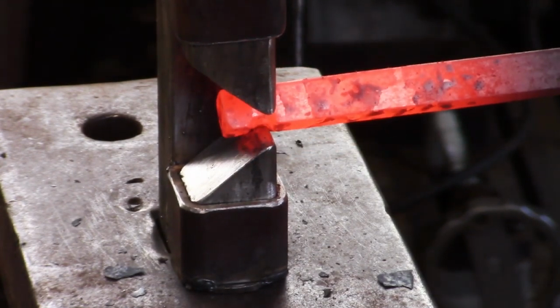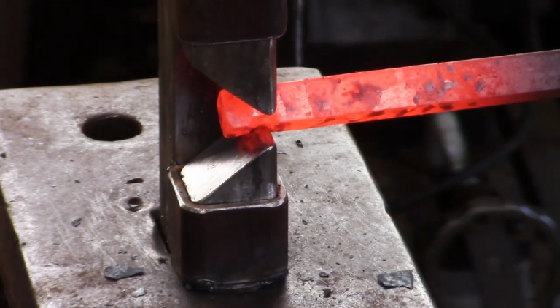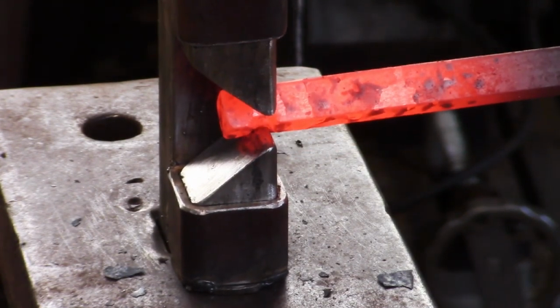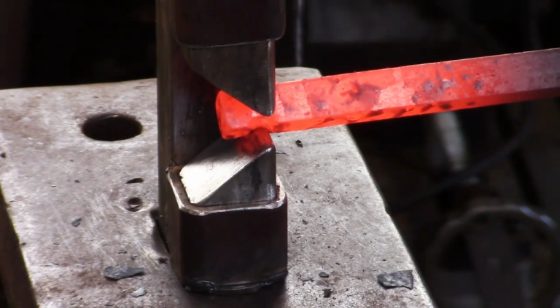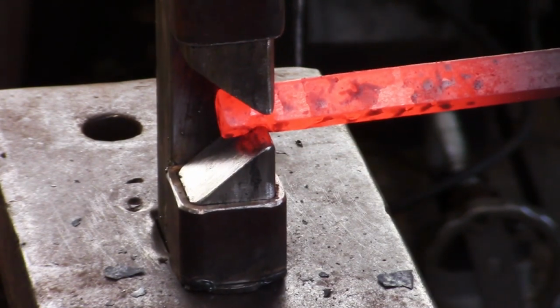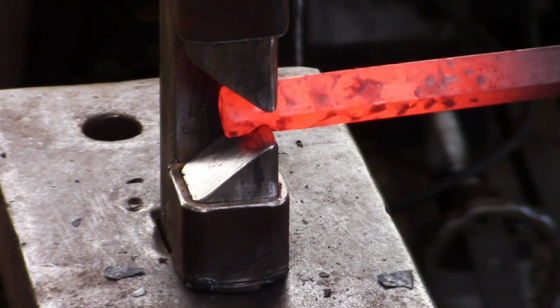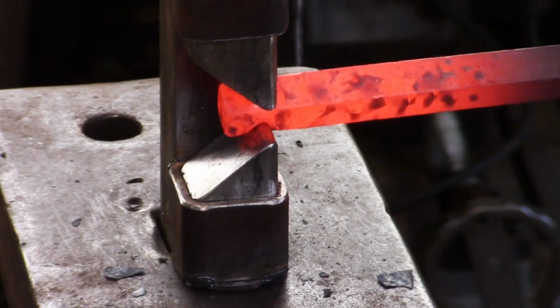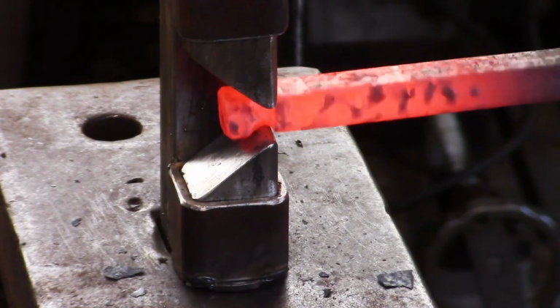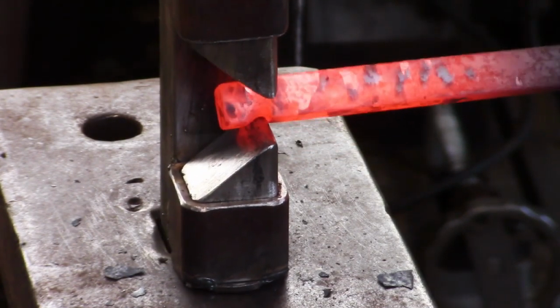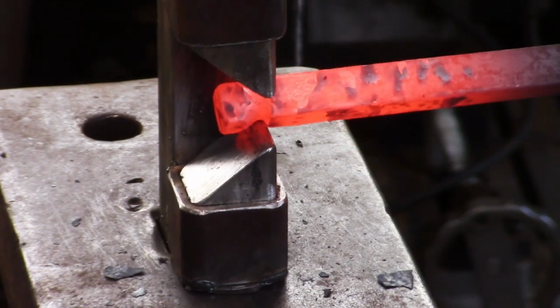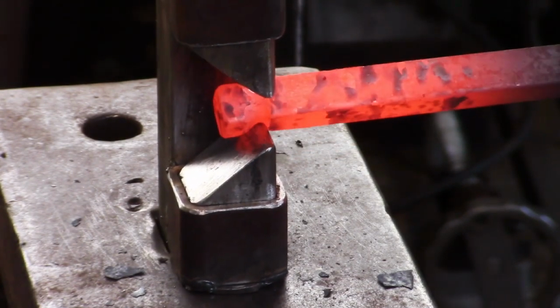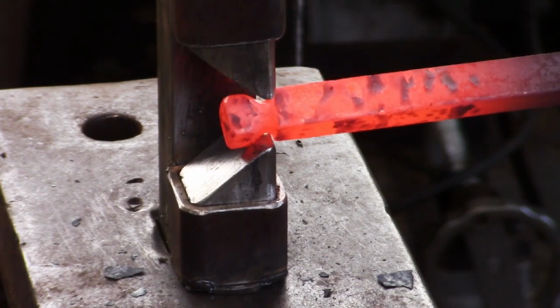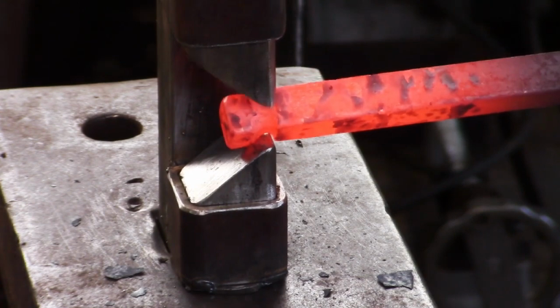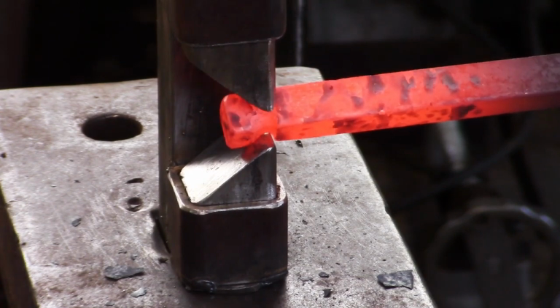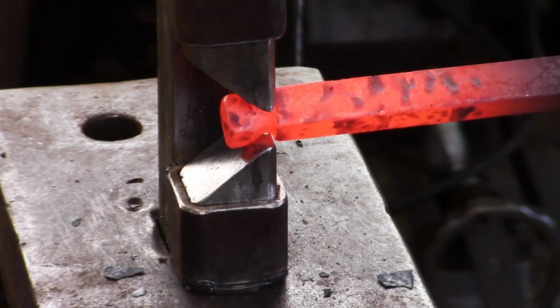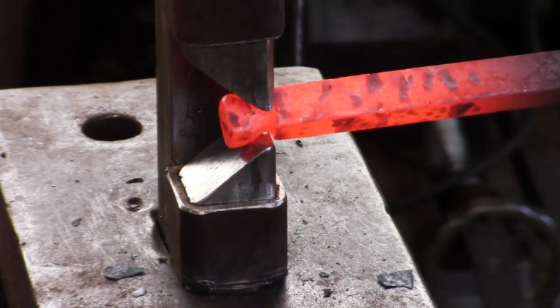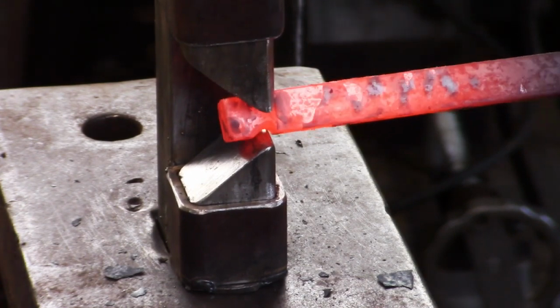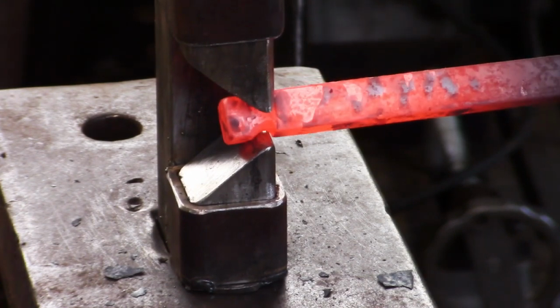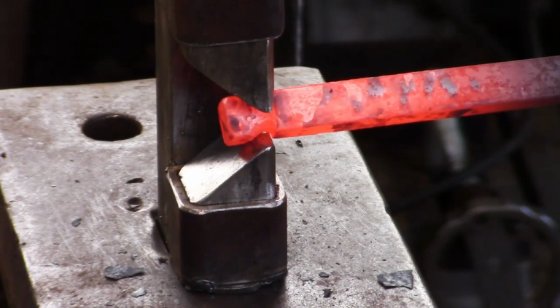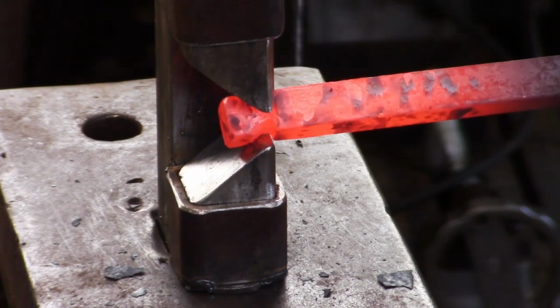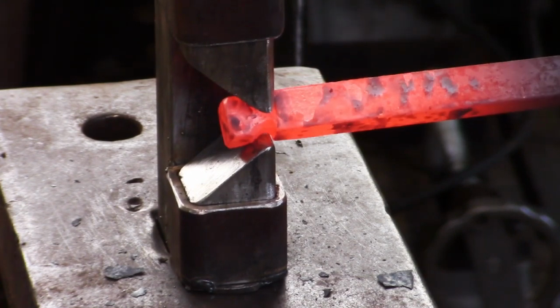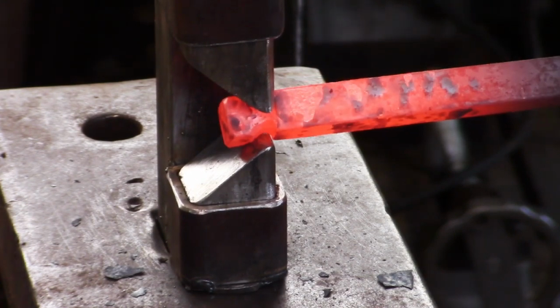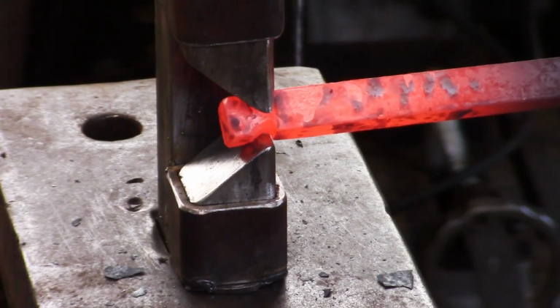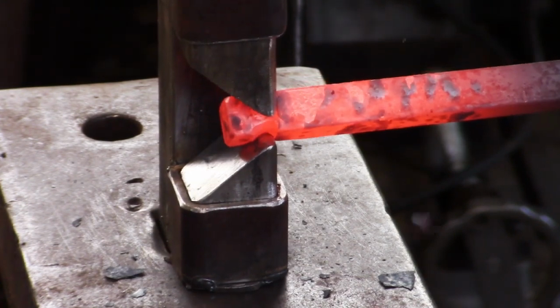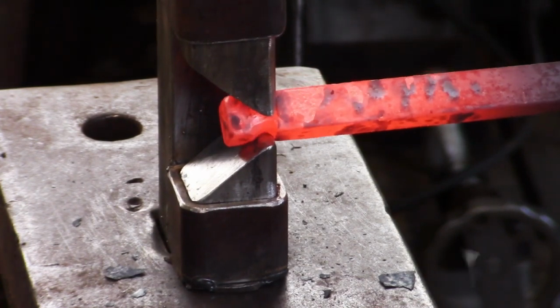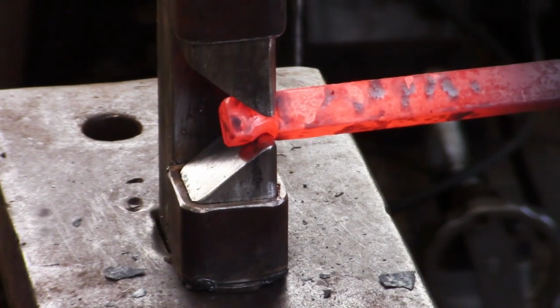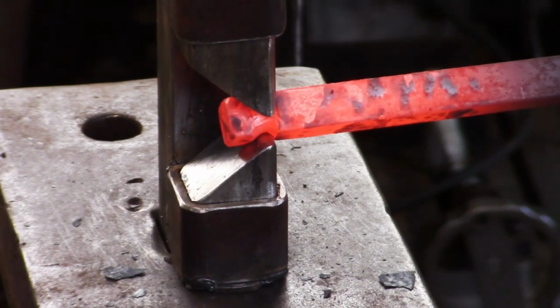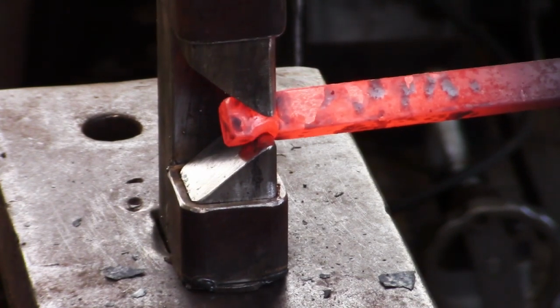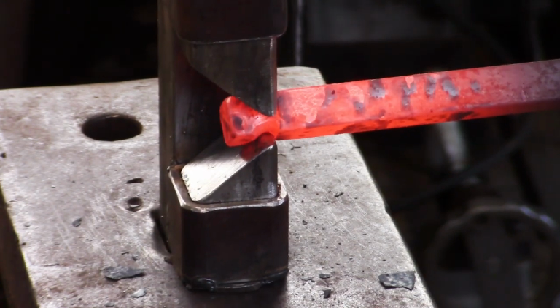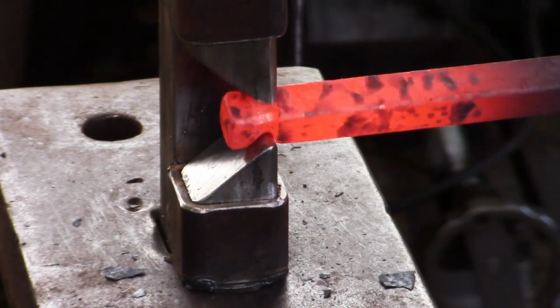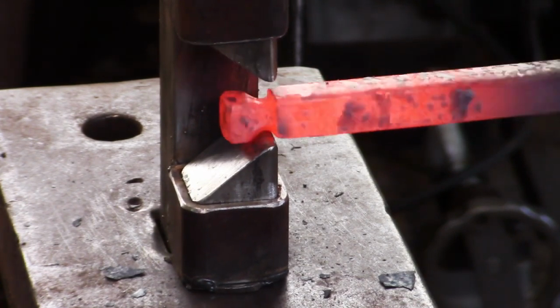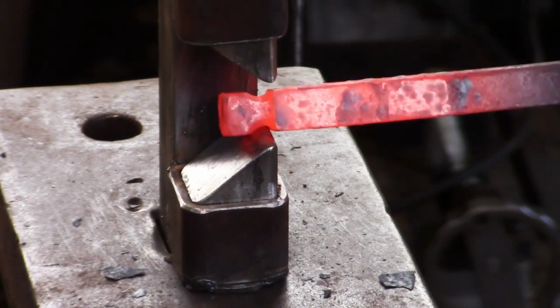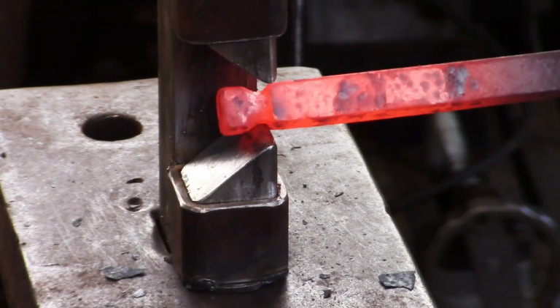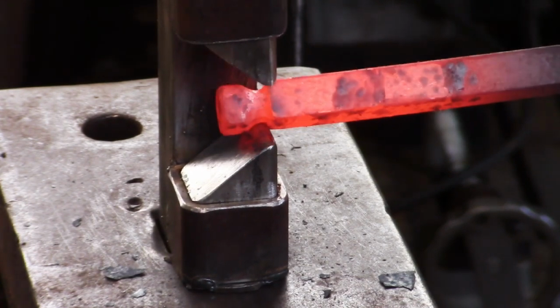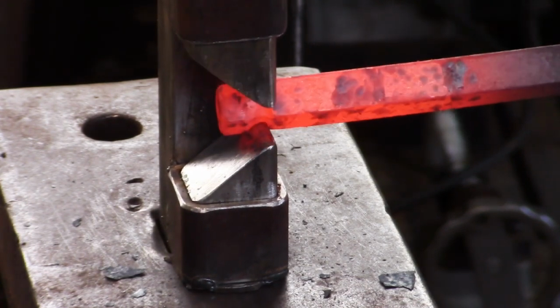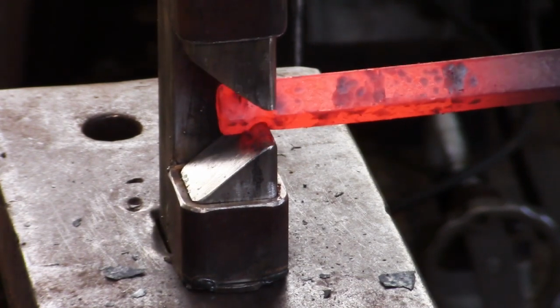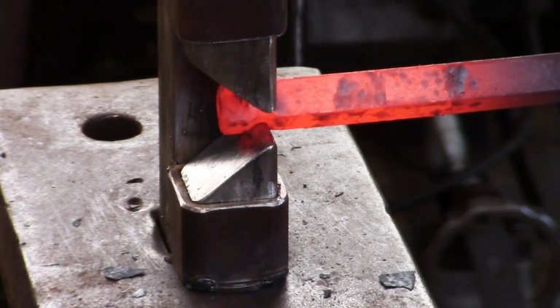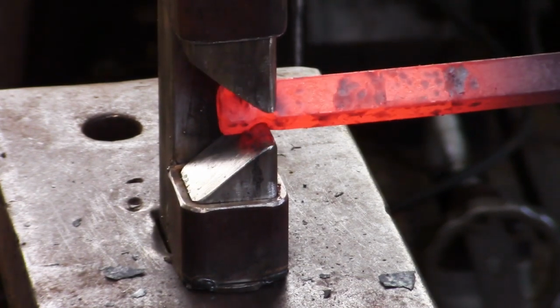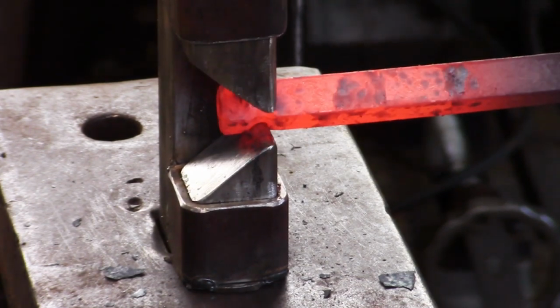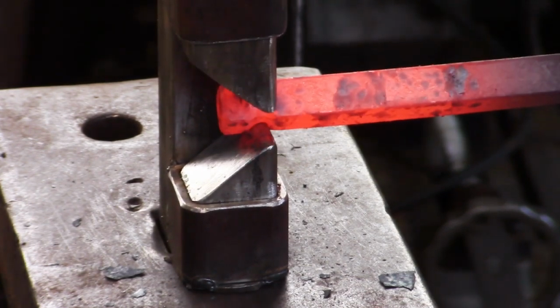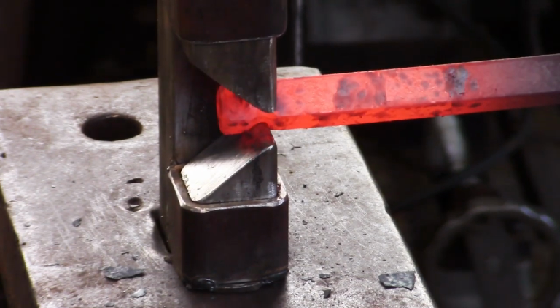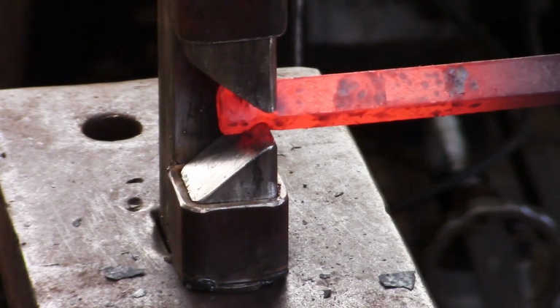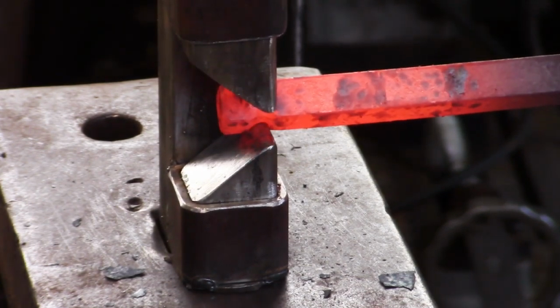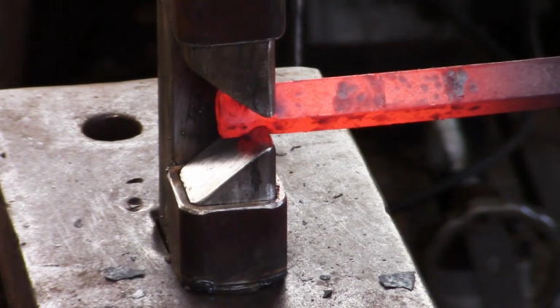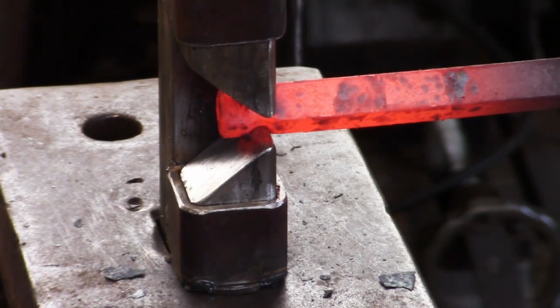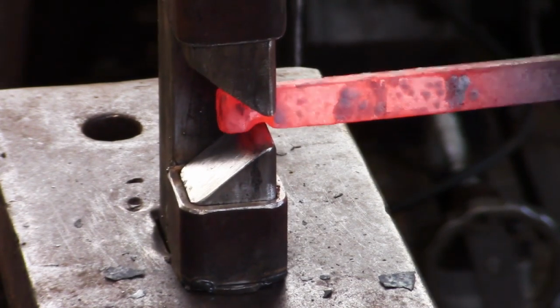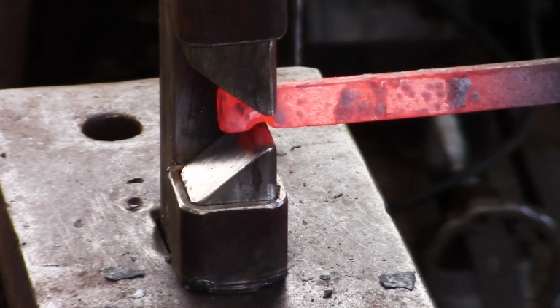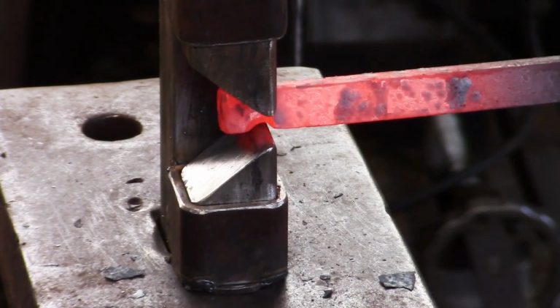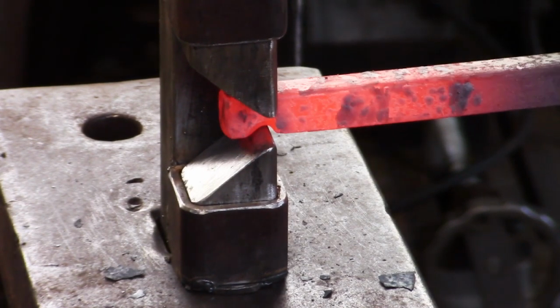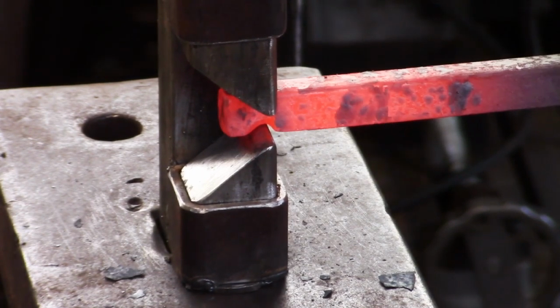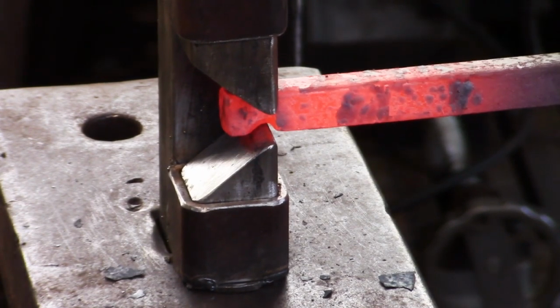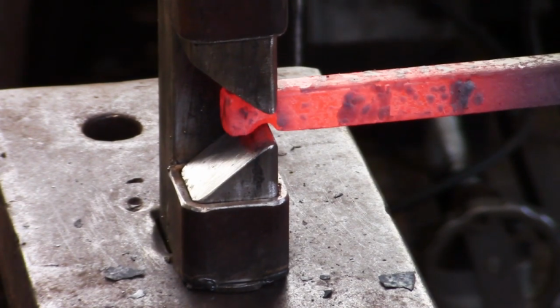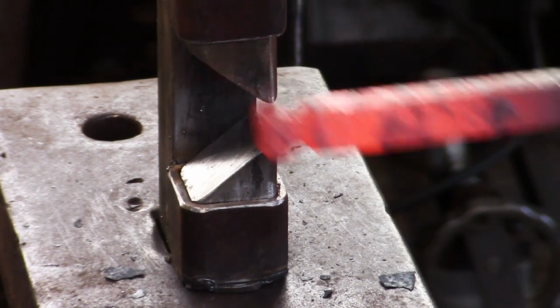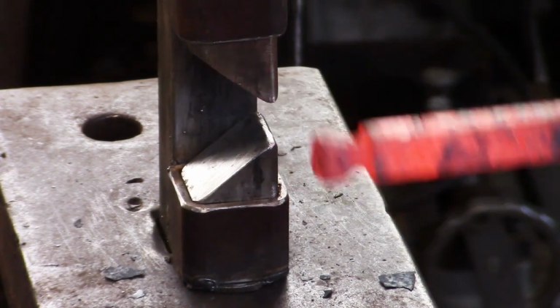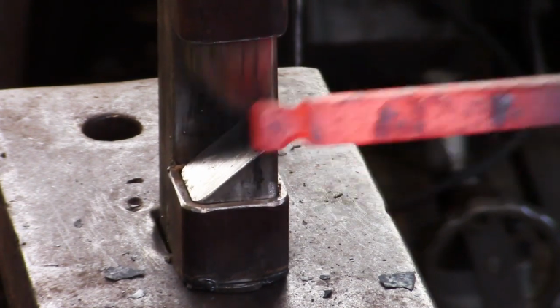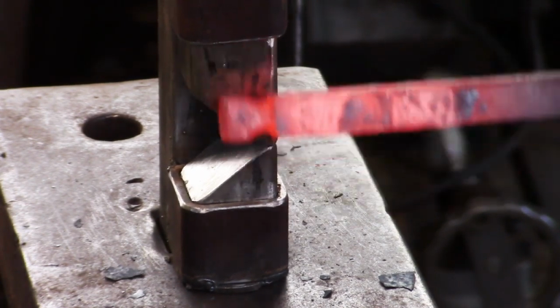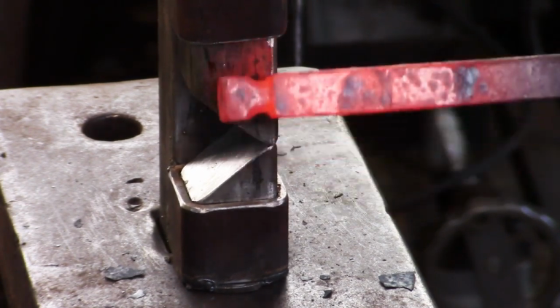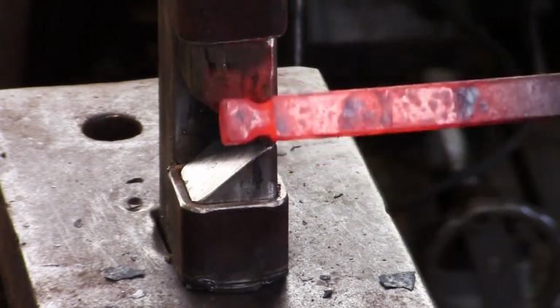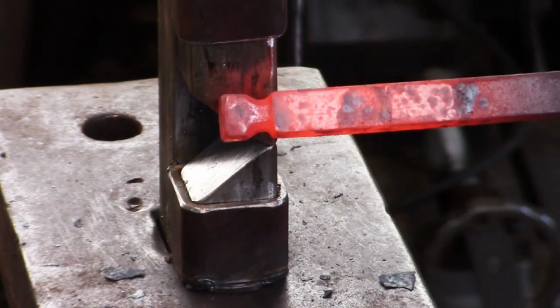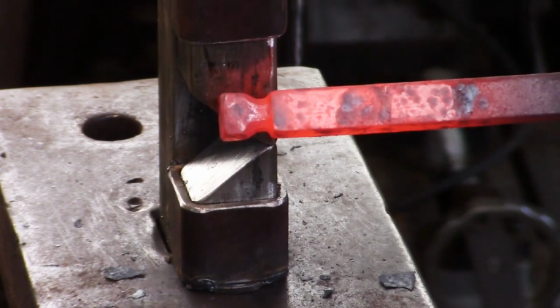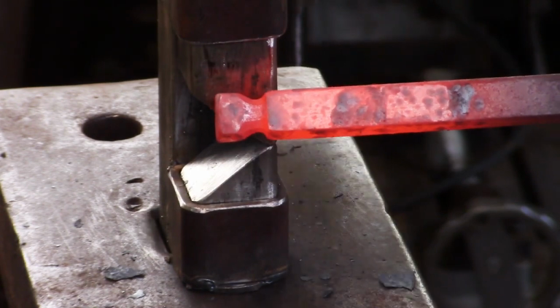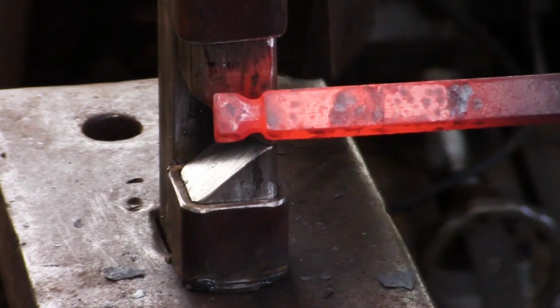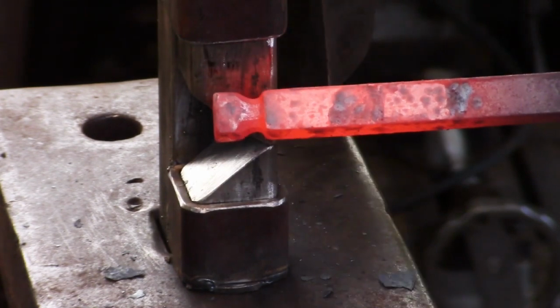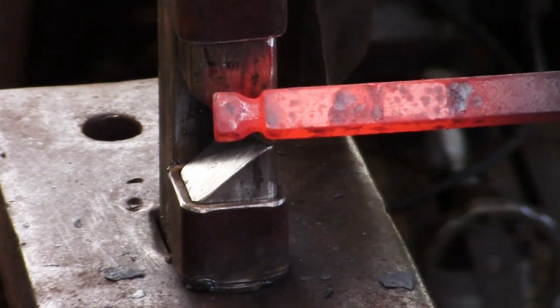Also notice that the sleeves of the guillotine are far enough apart if ever you wanted to pull a tenon off a piece of rectangular bar.